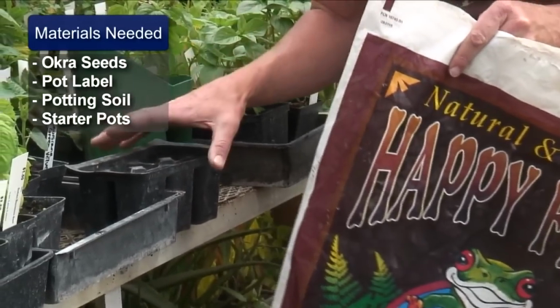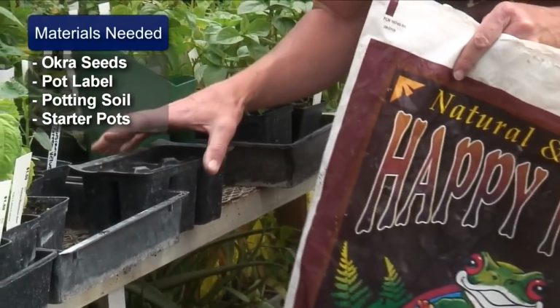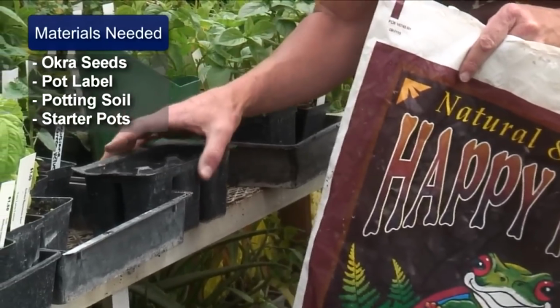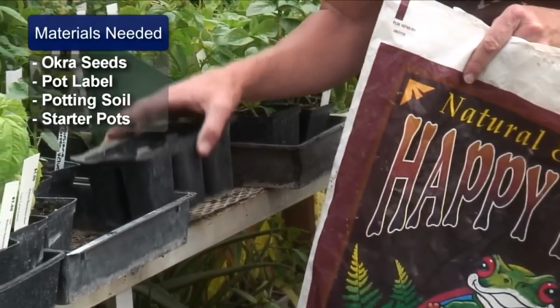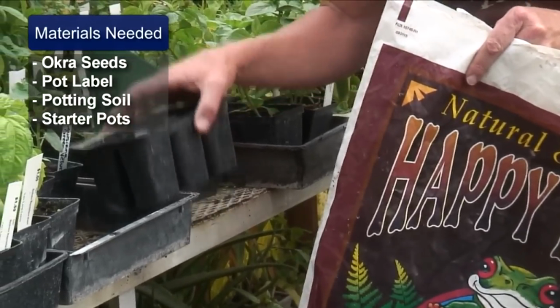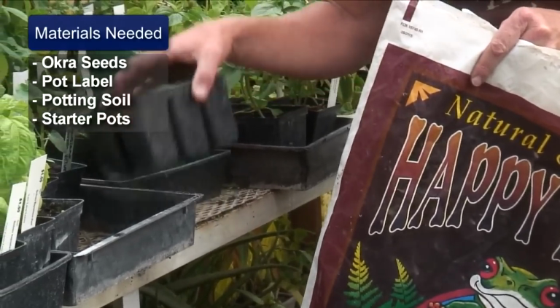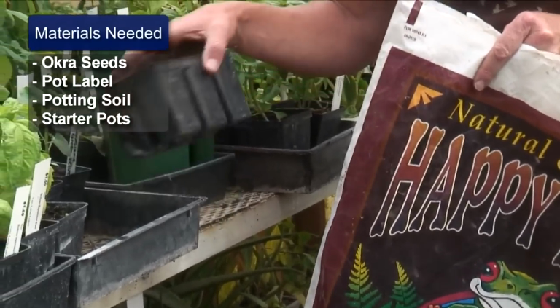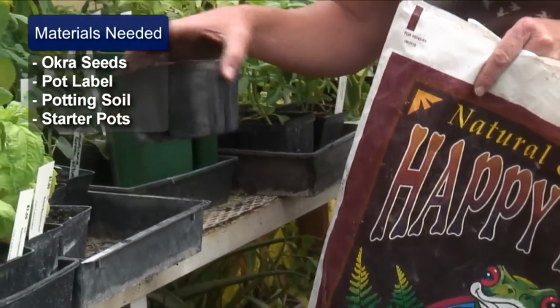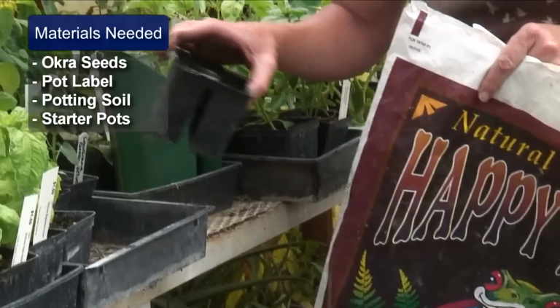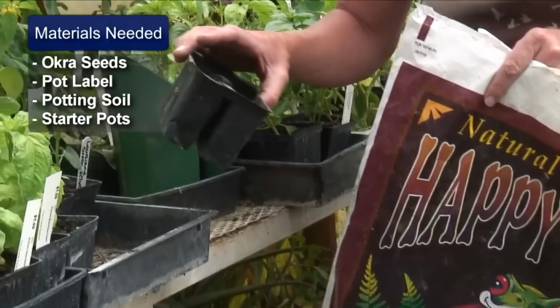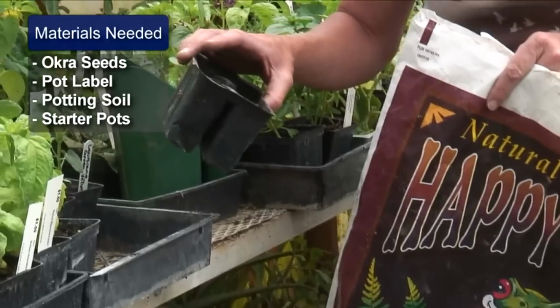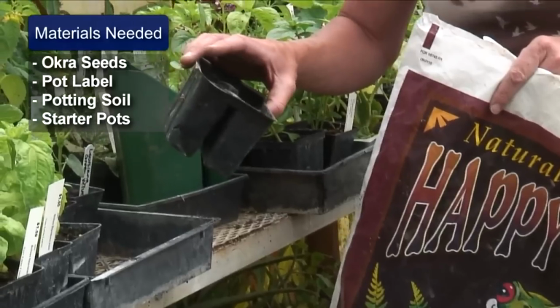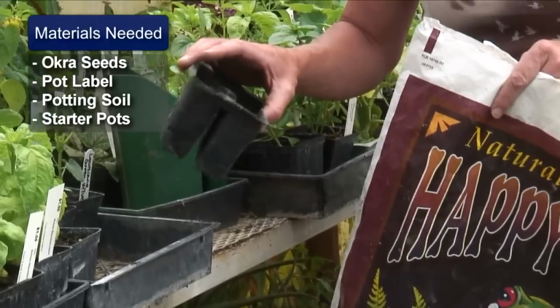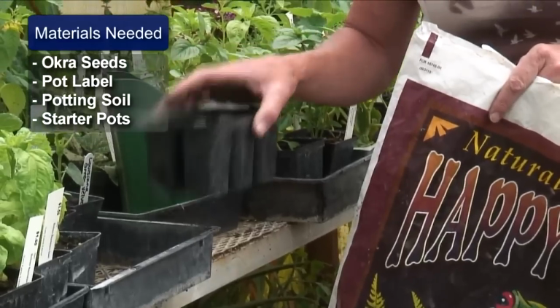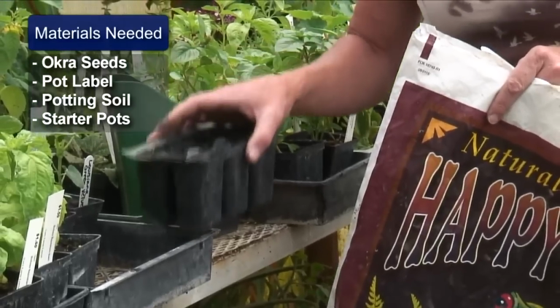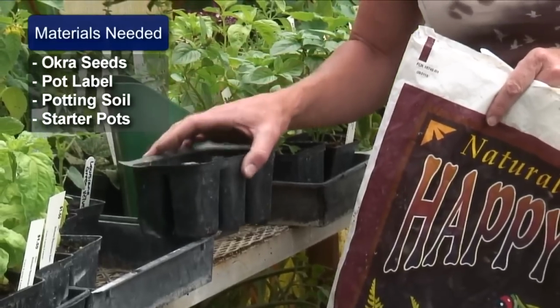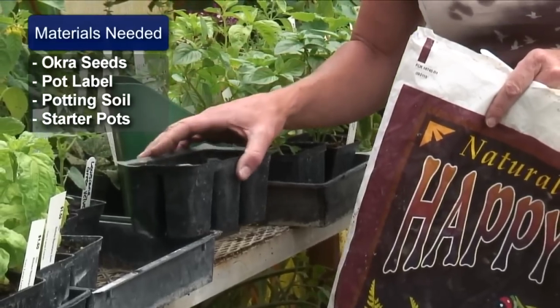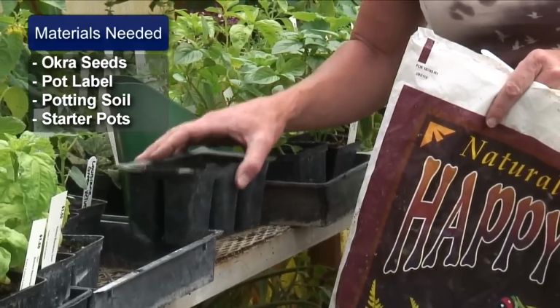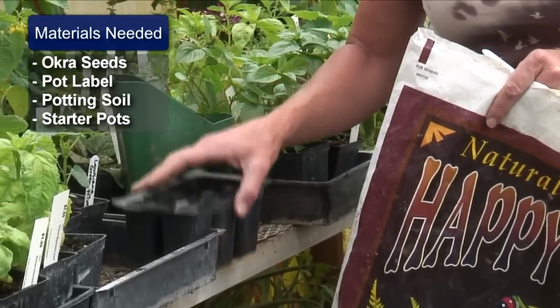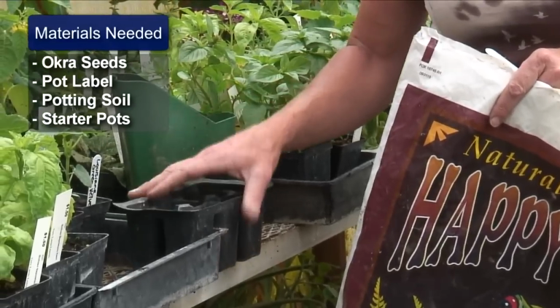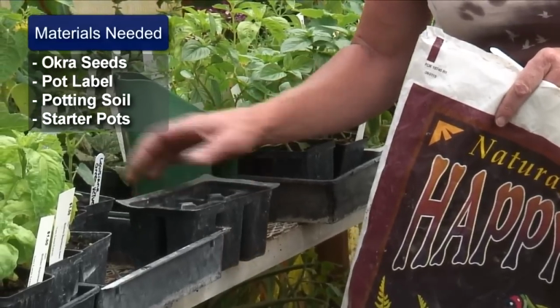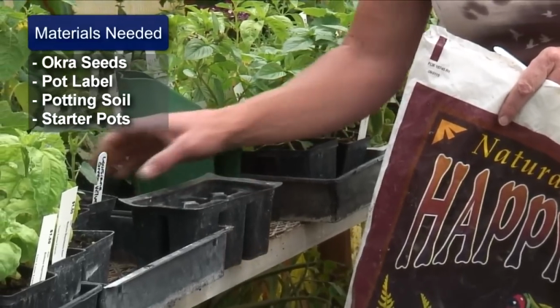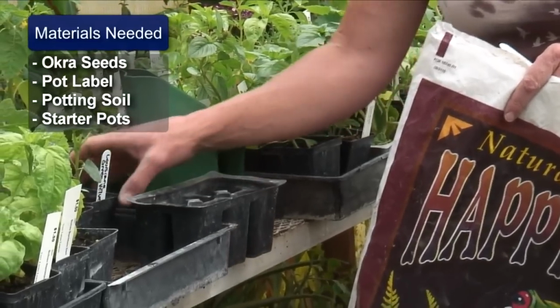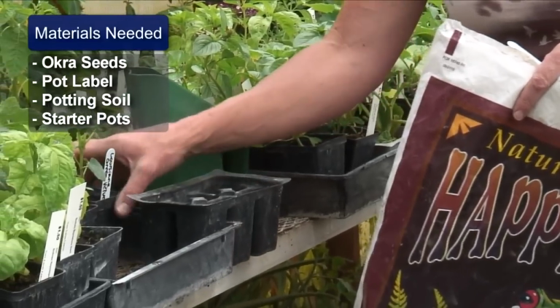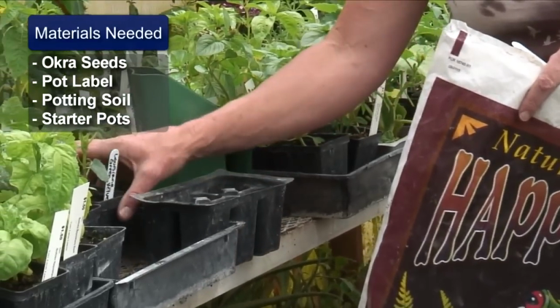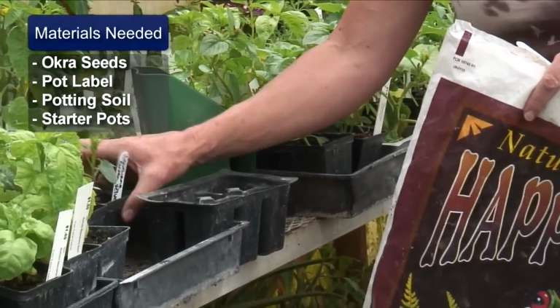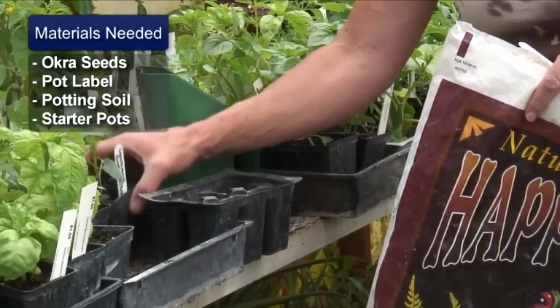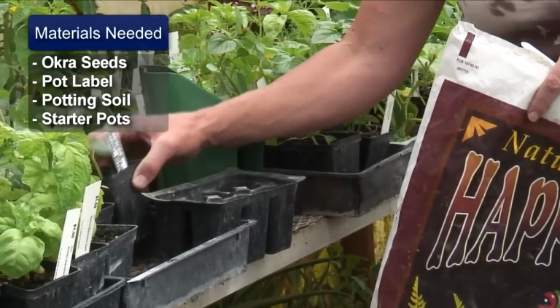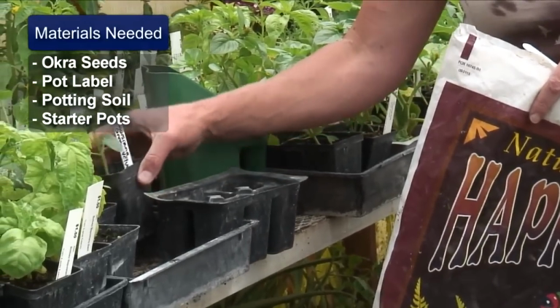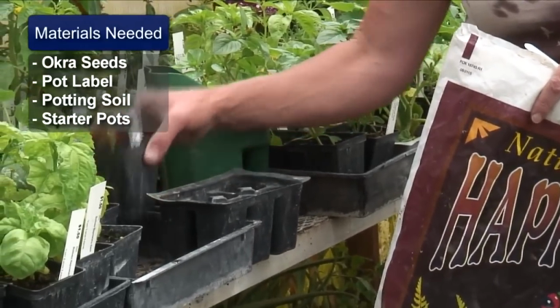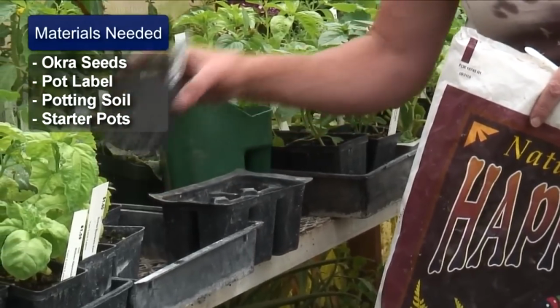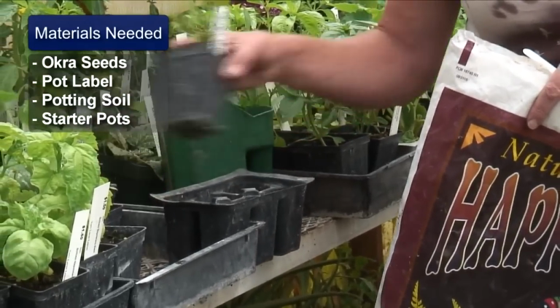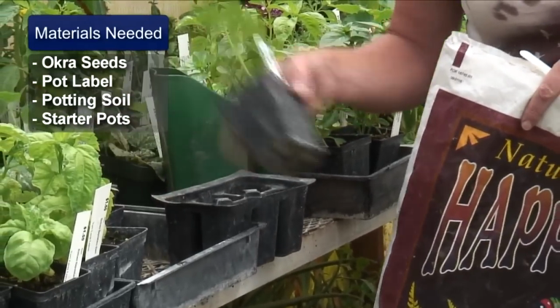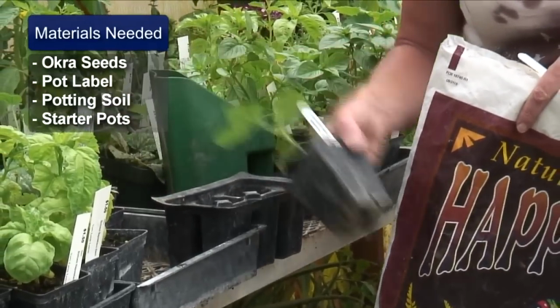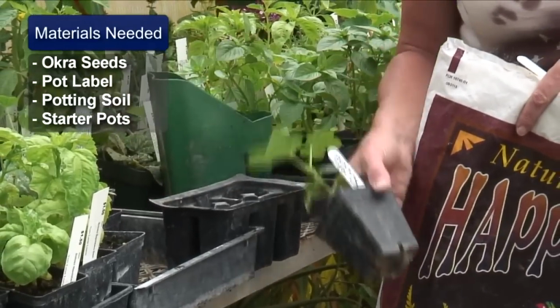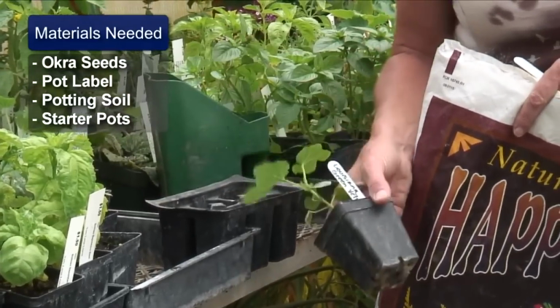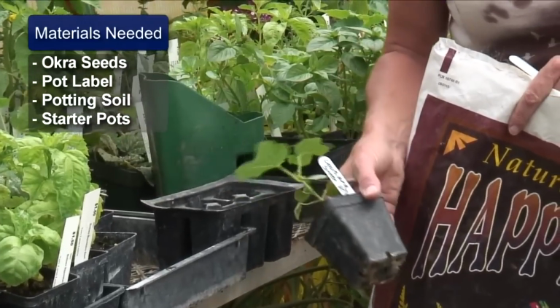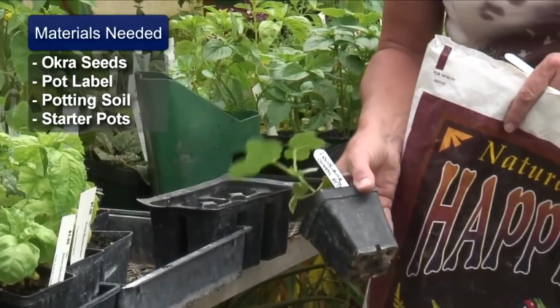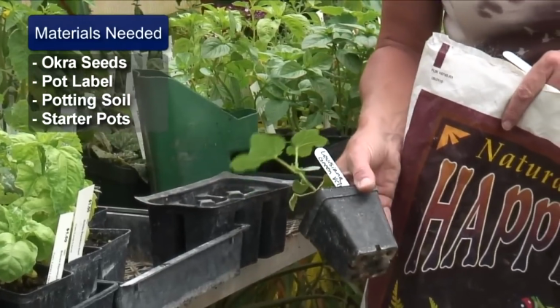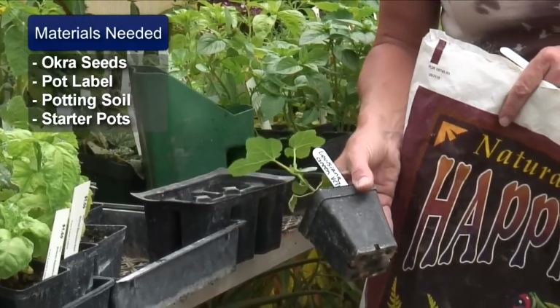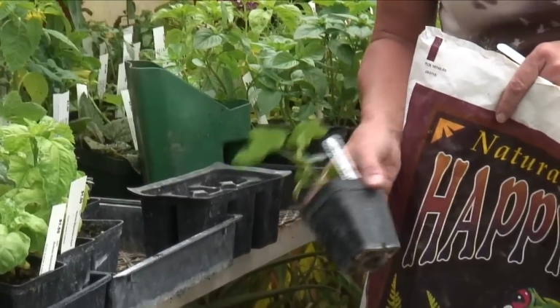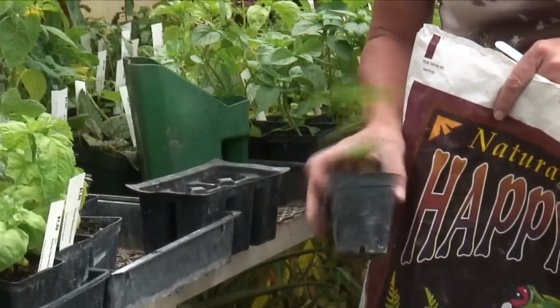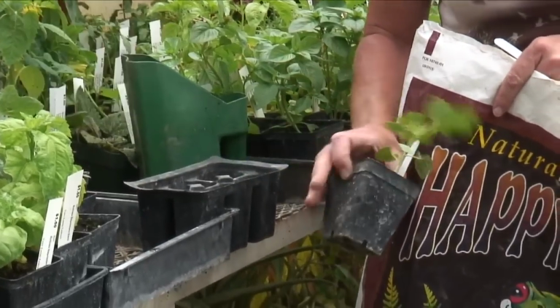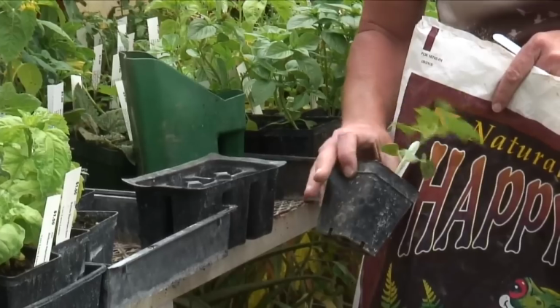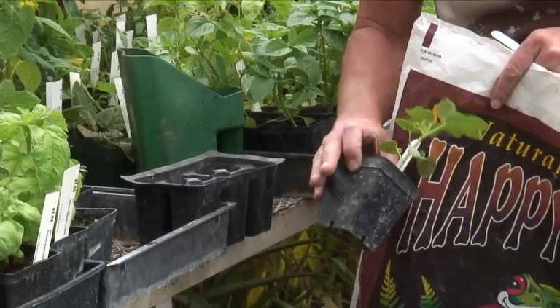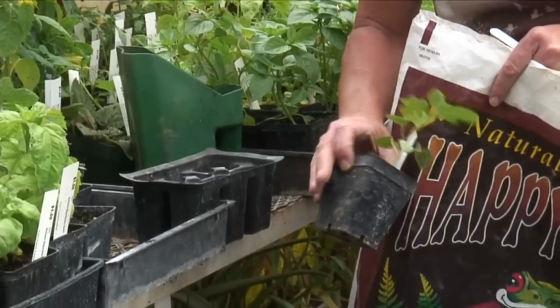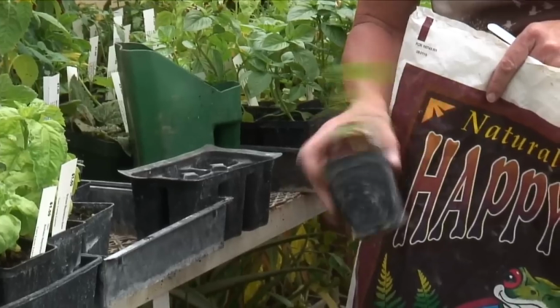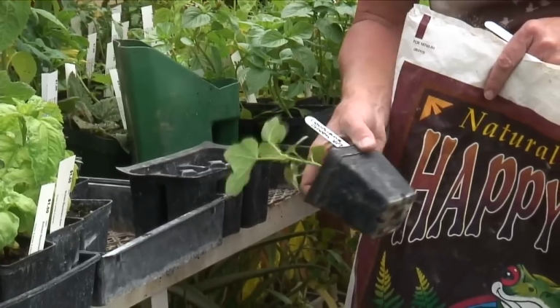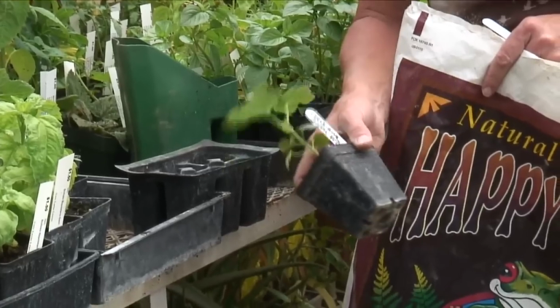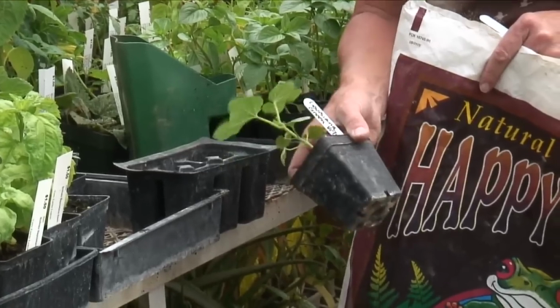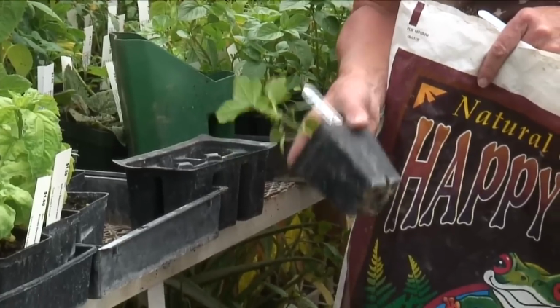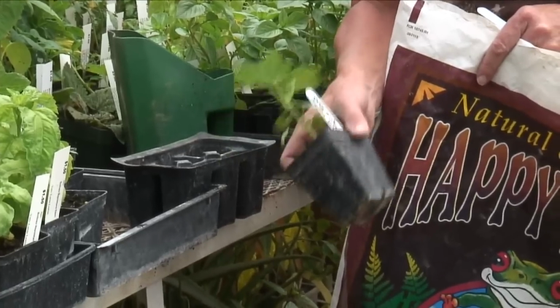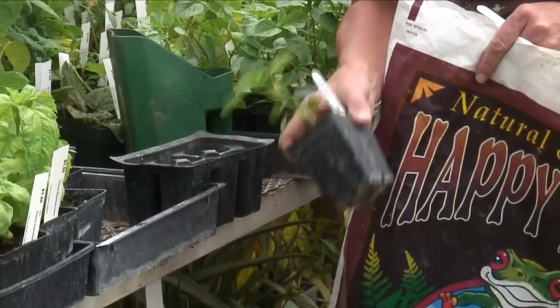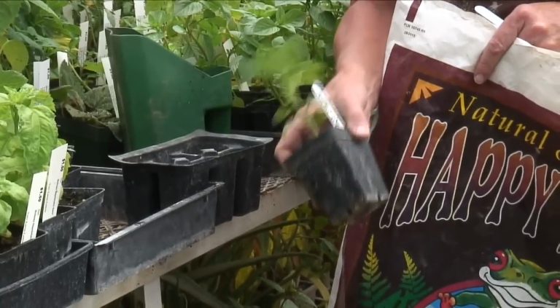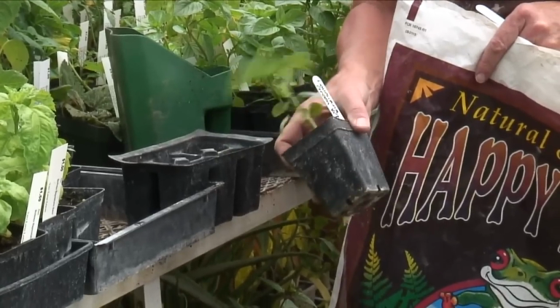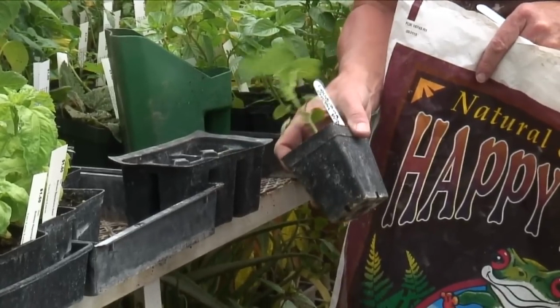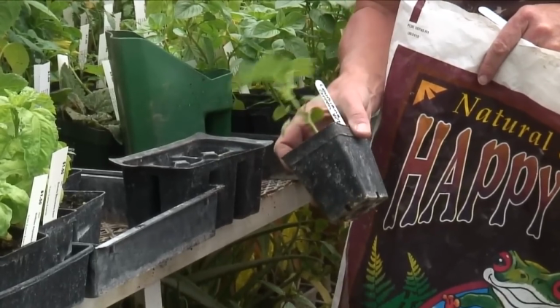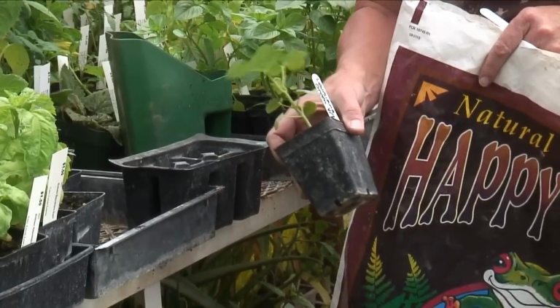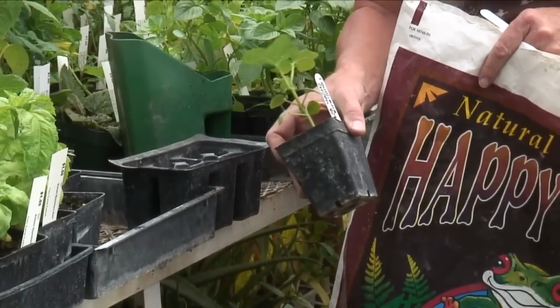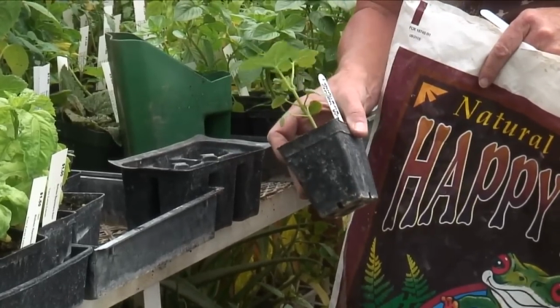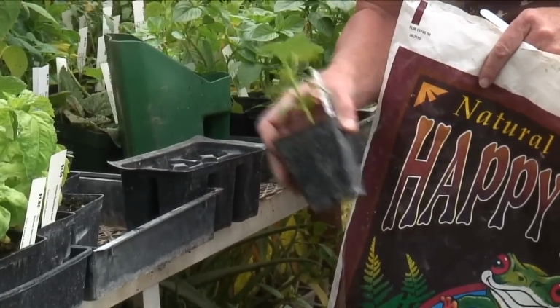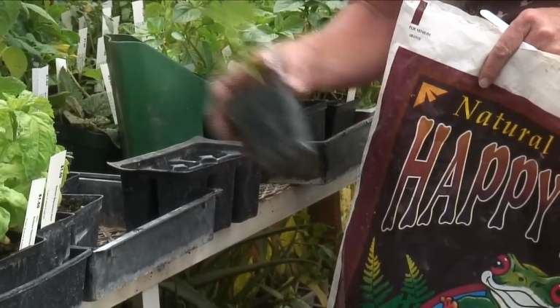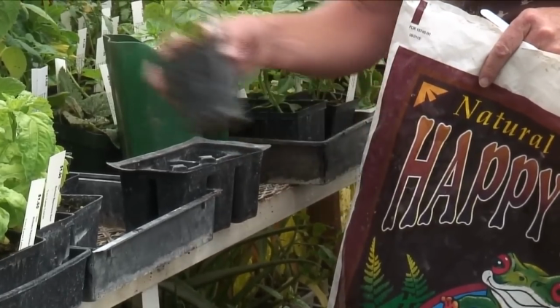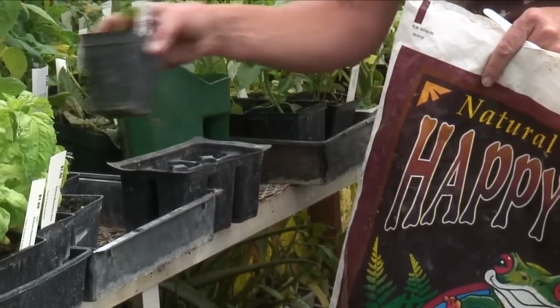I like to put them in some six packs. You could even do them in some individual little pots like this if you want to.